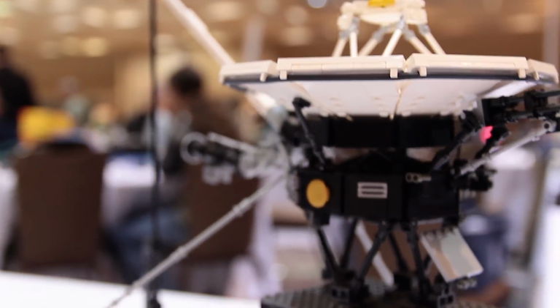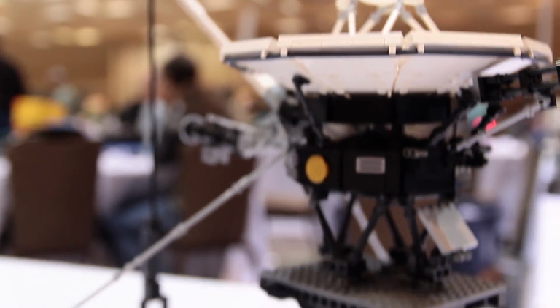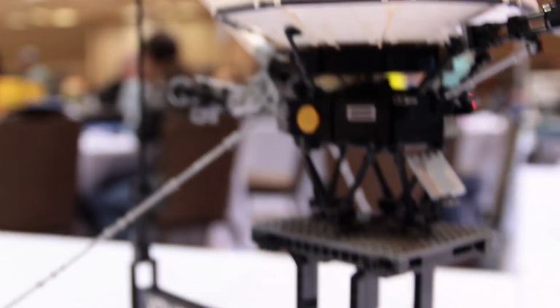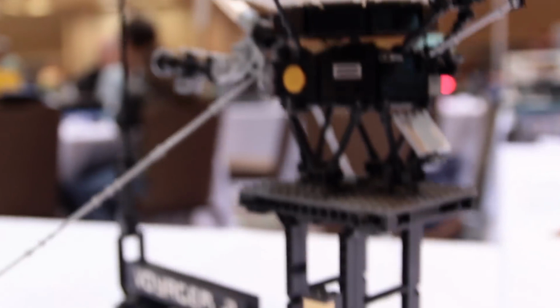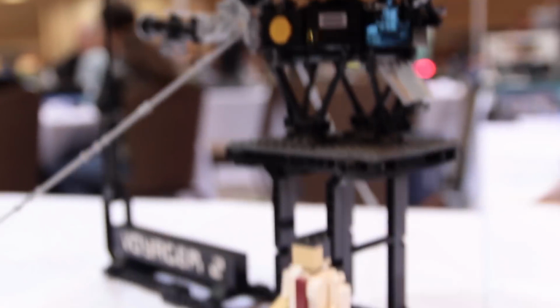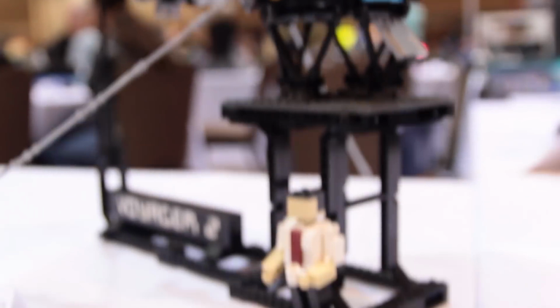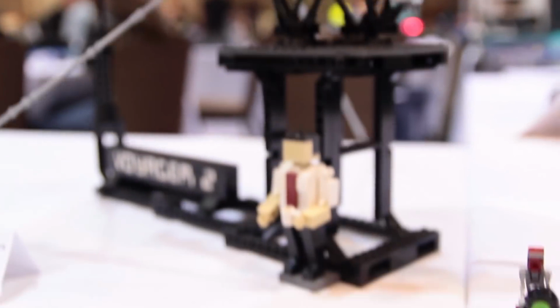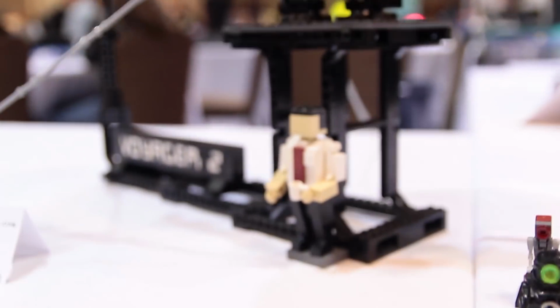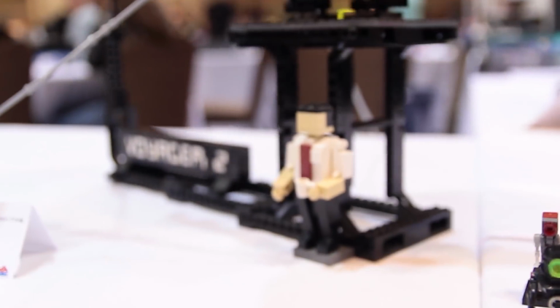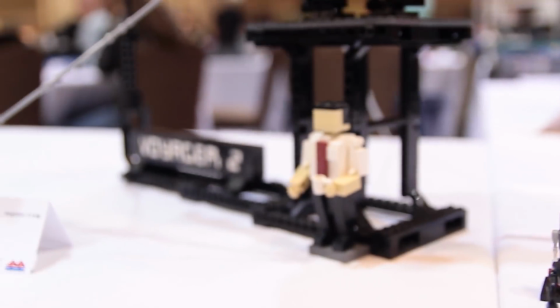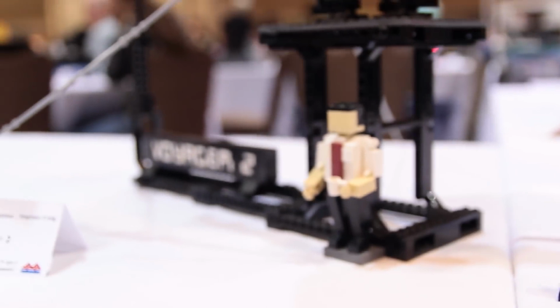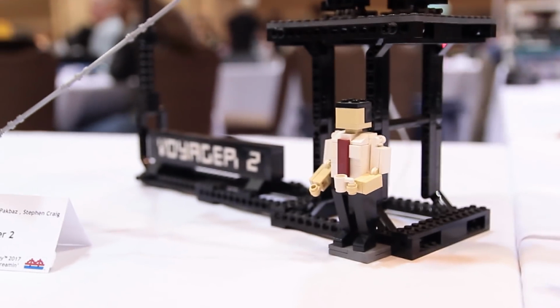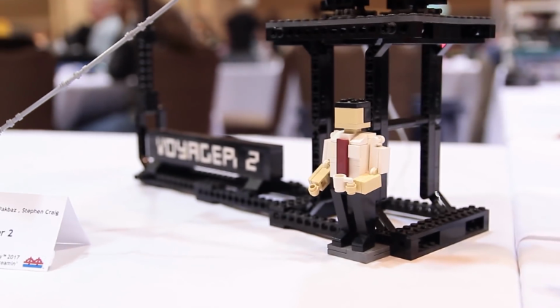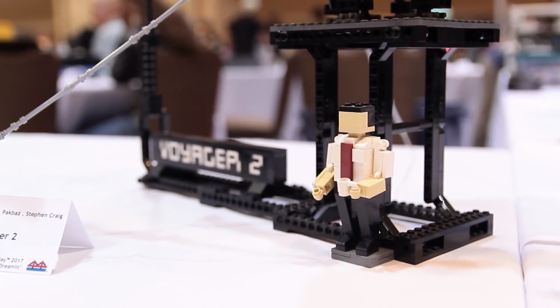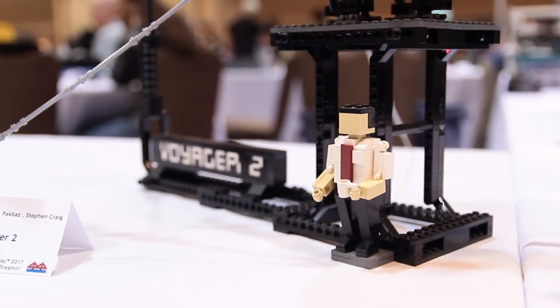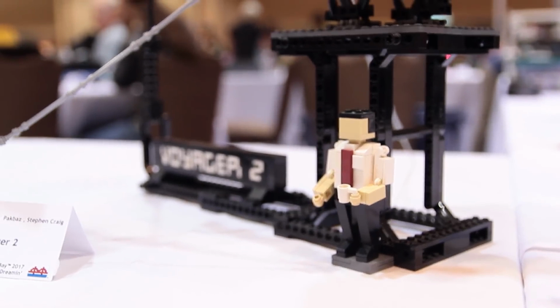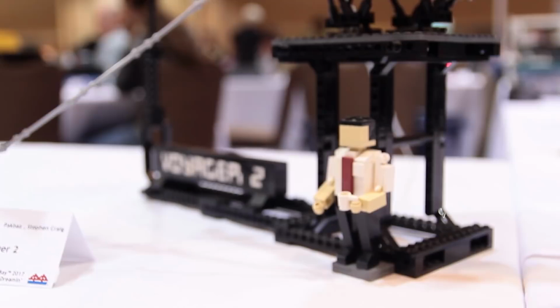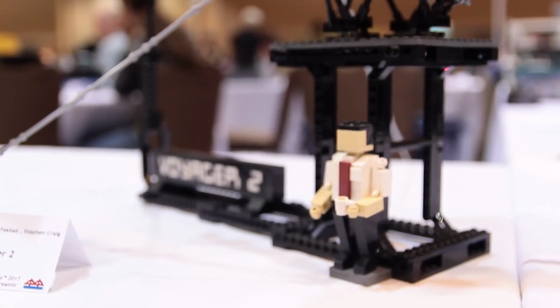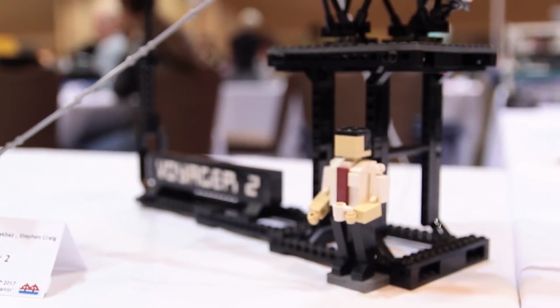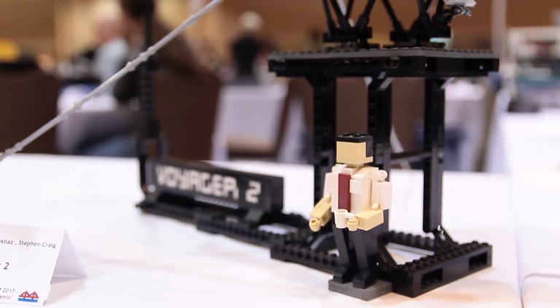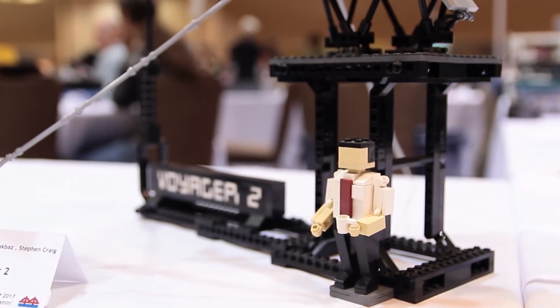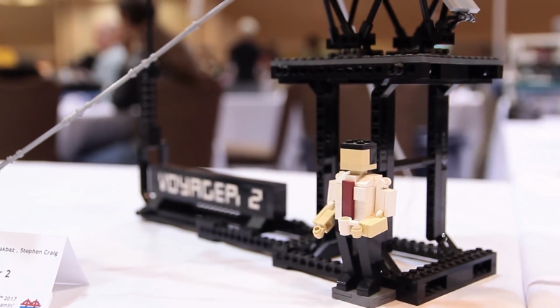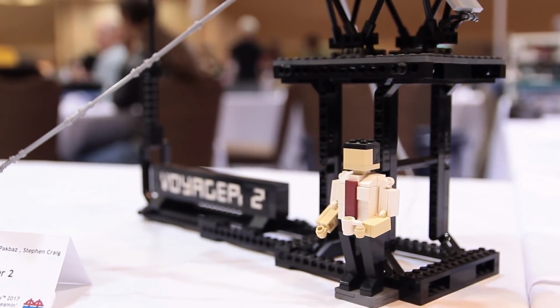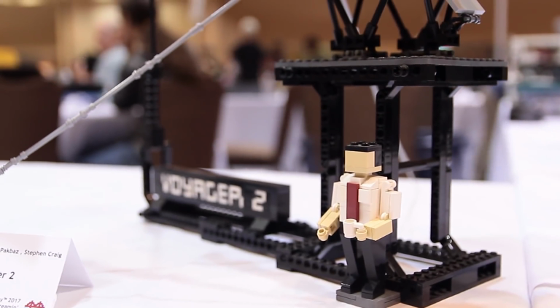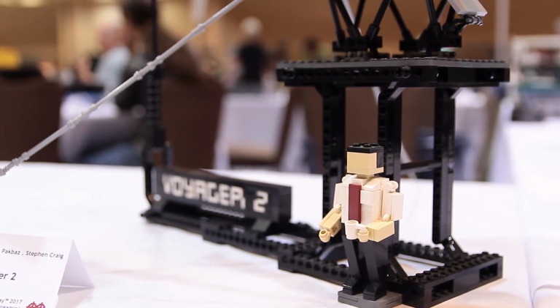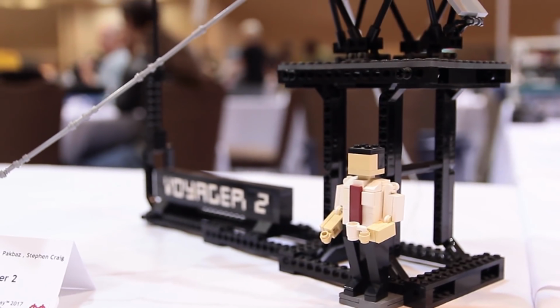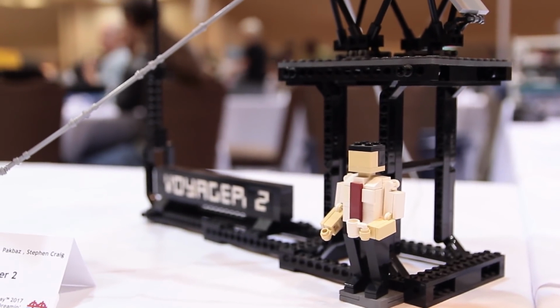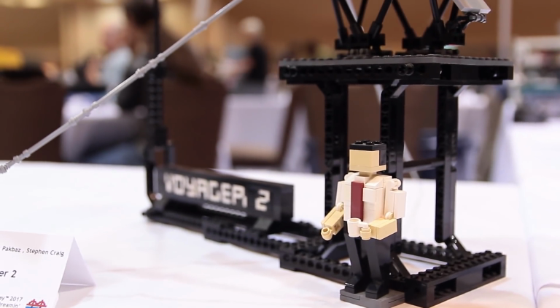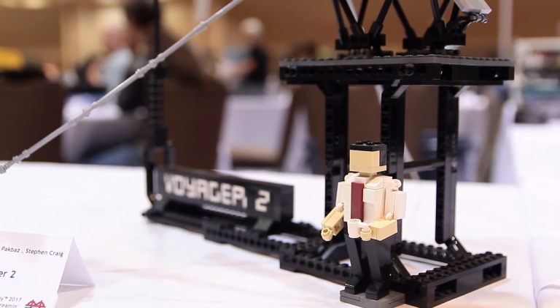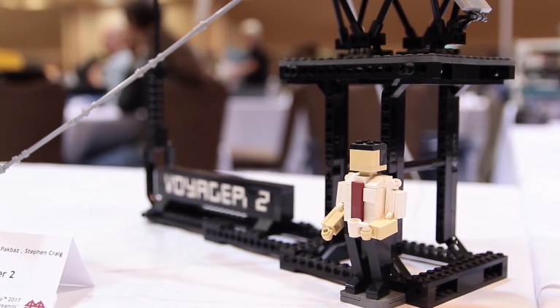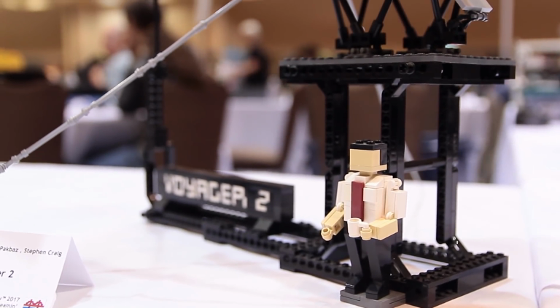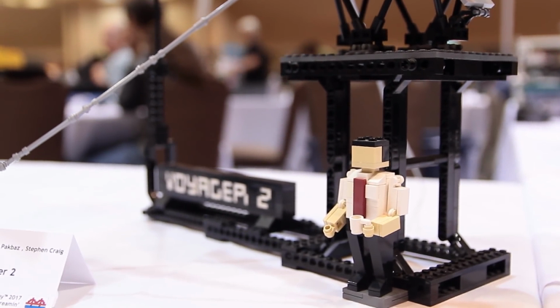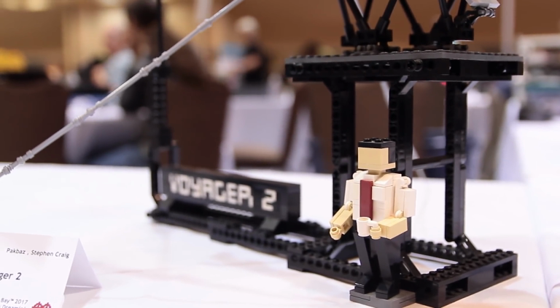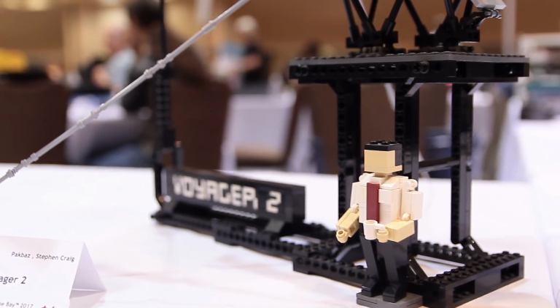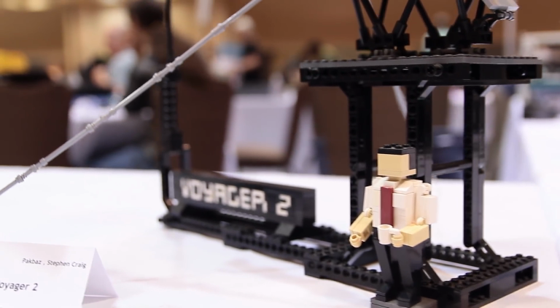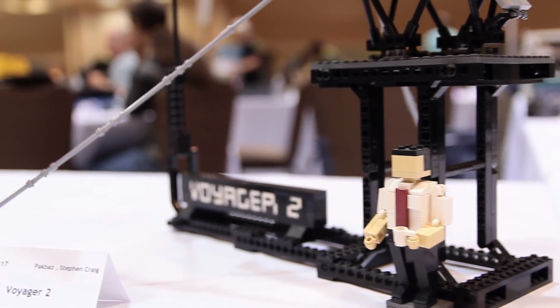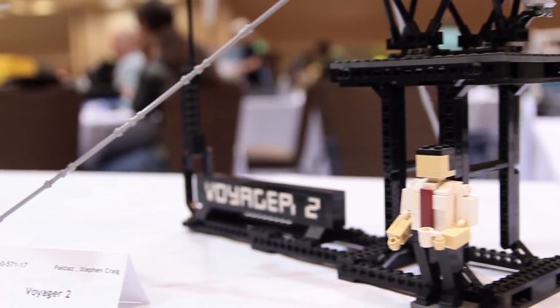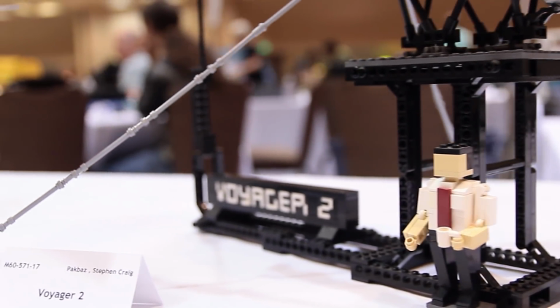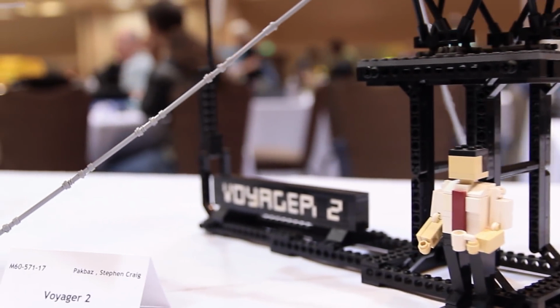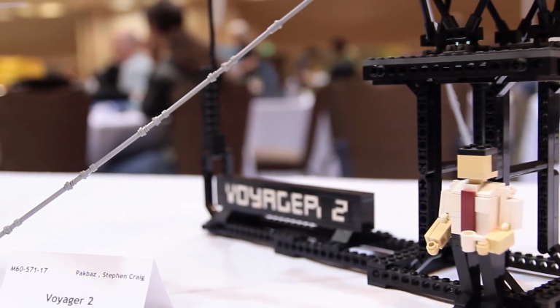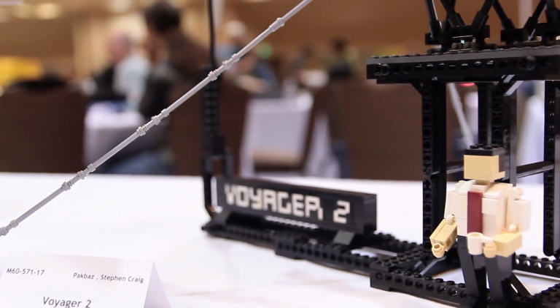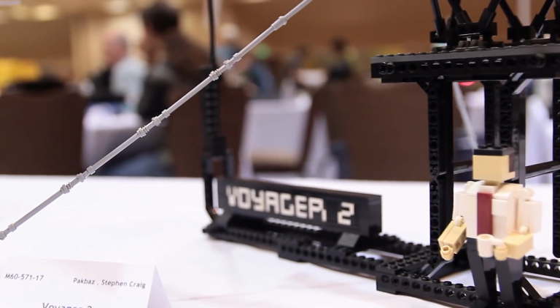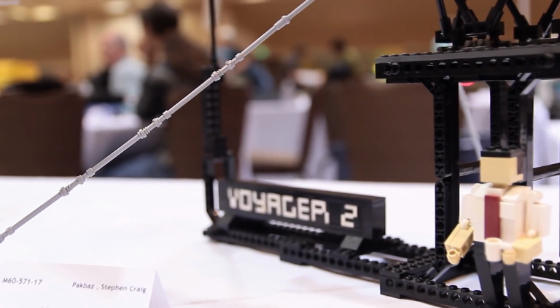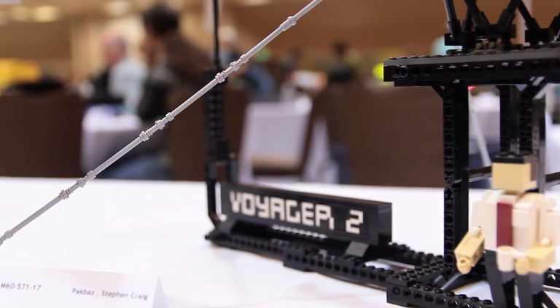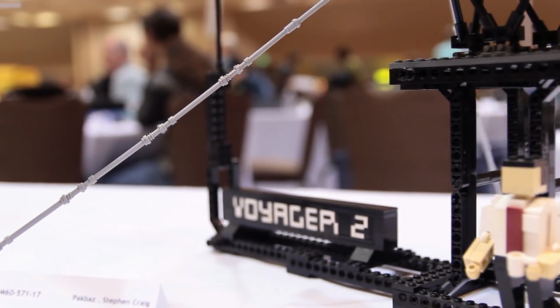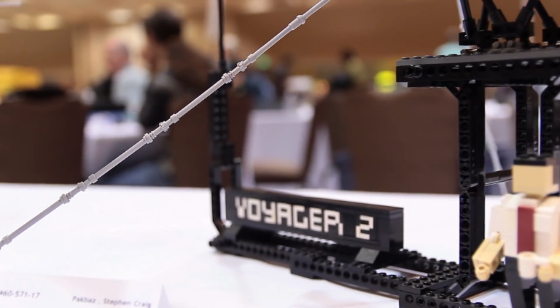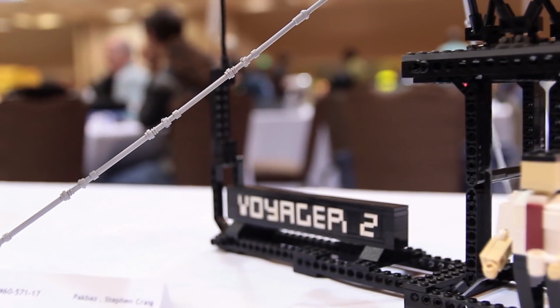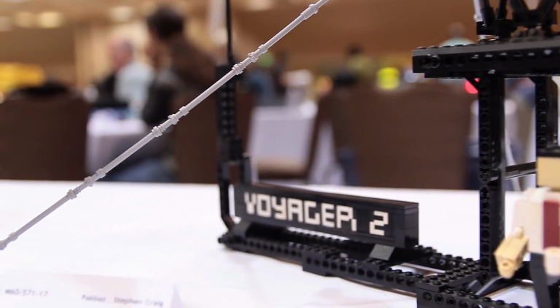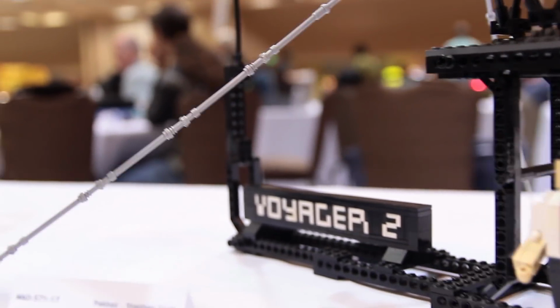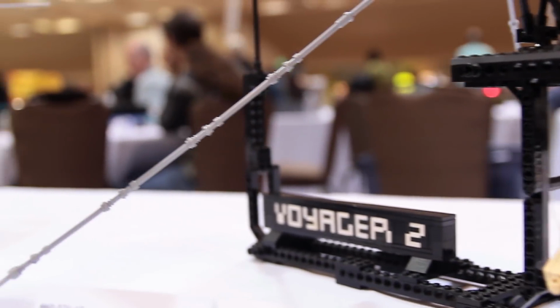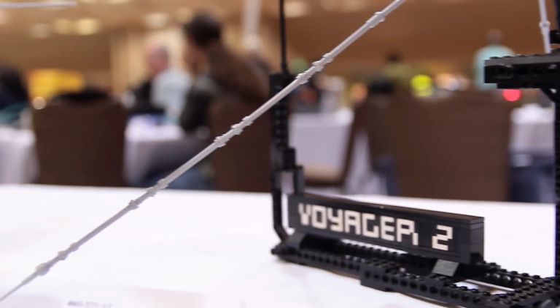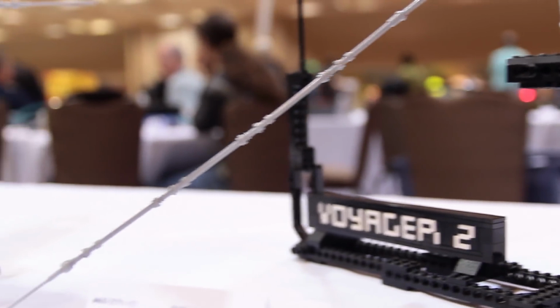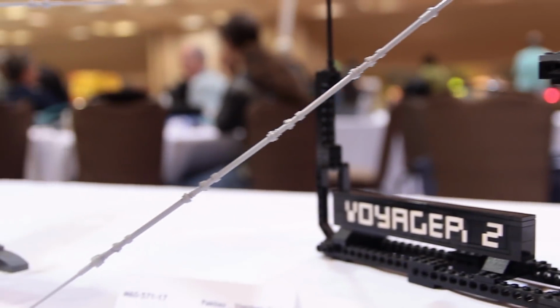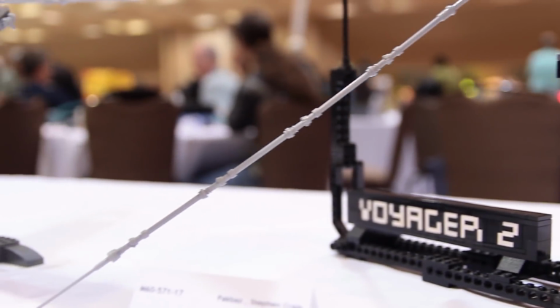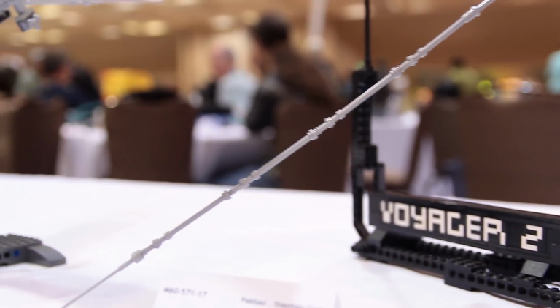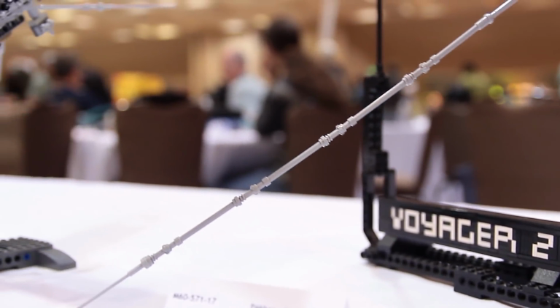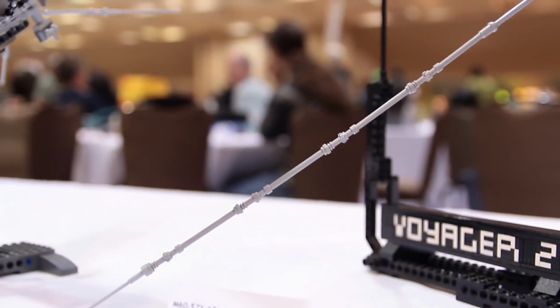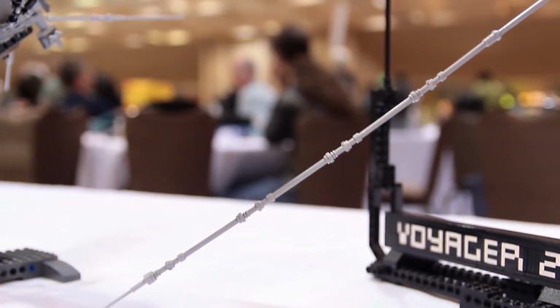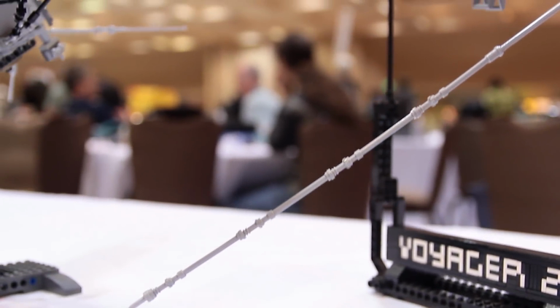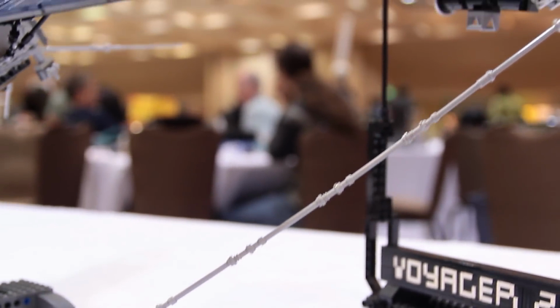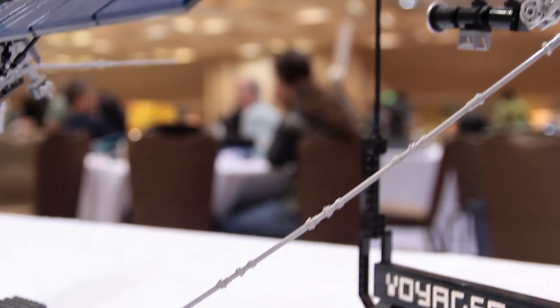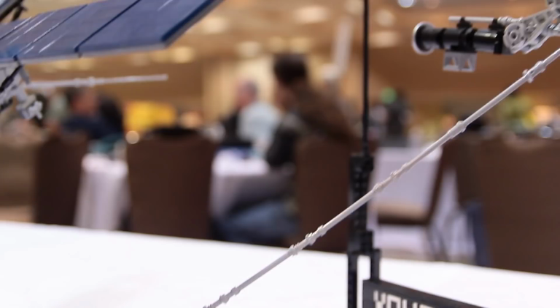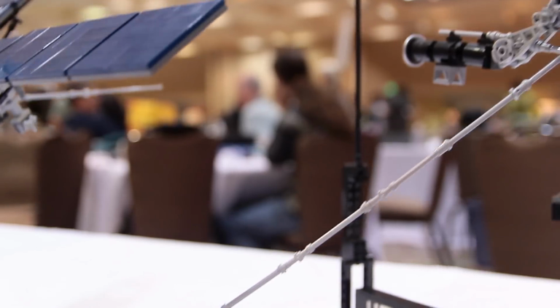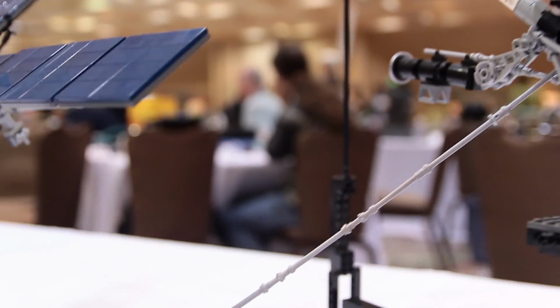And it includes a little 1970s engineer for scale — it includes a pocket protector and coffee cup, but I left out the cigarette. You know, don't want to have a bad influence on kids.